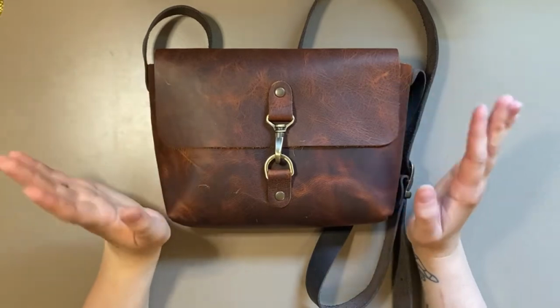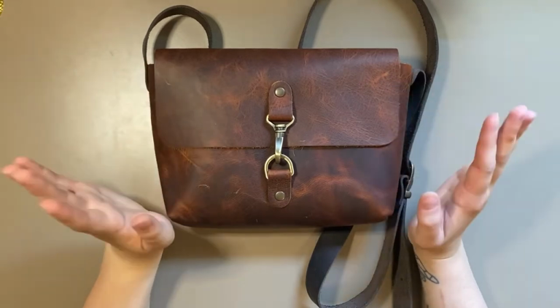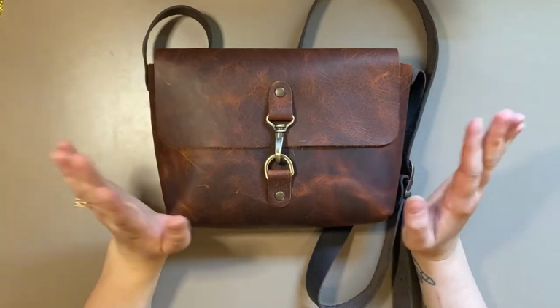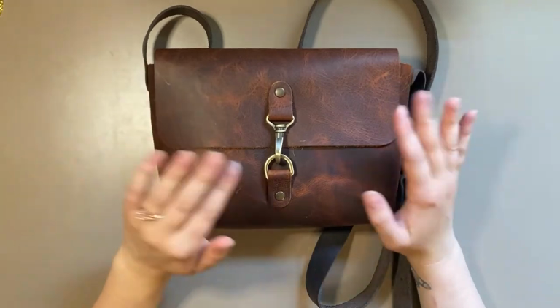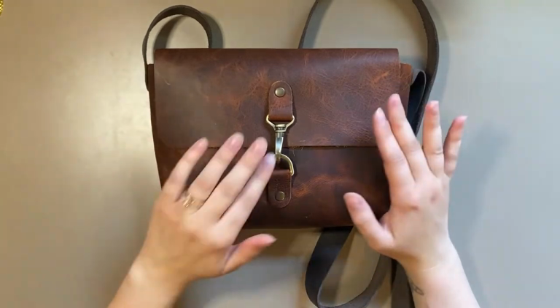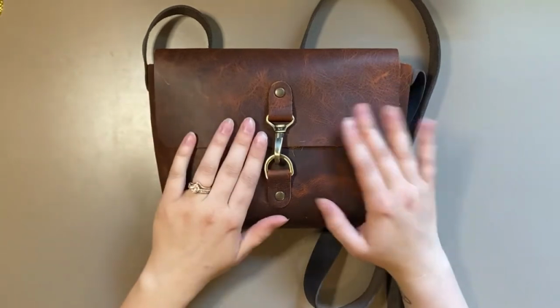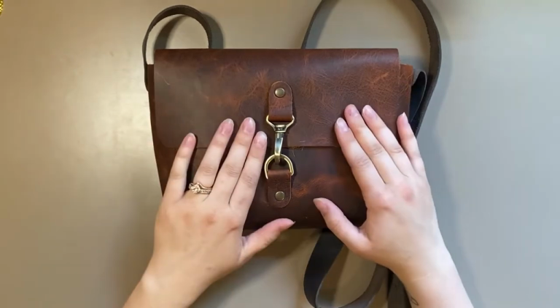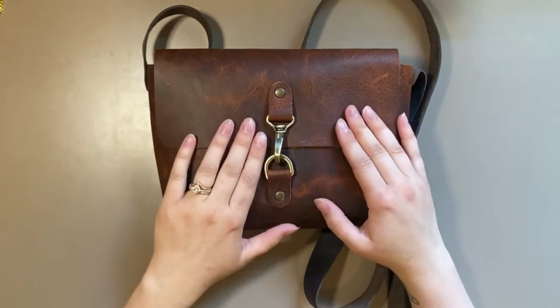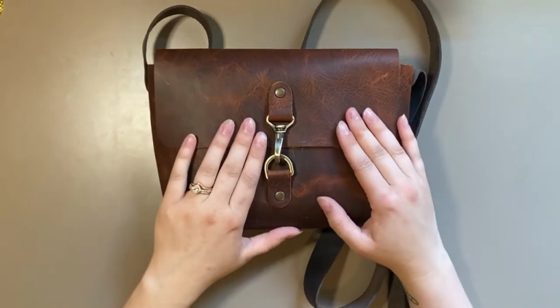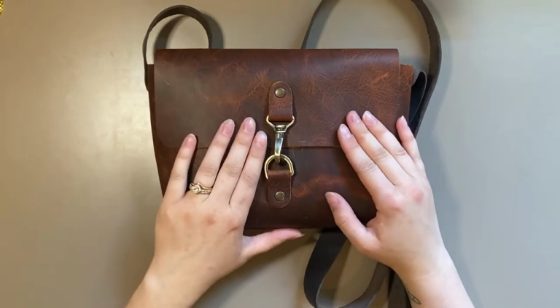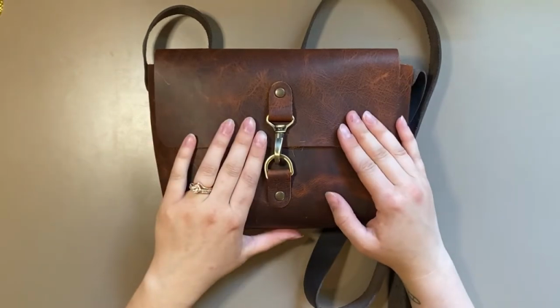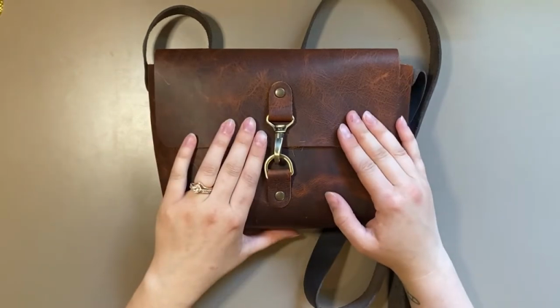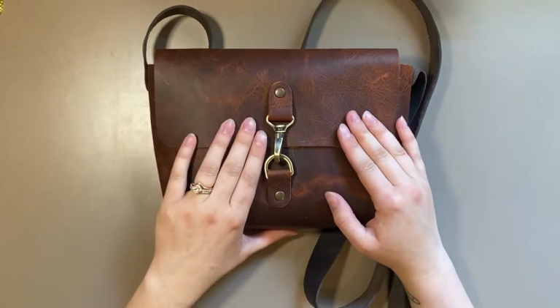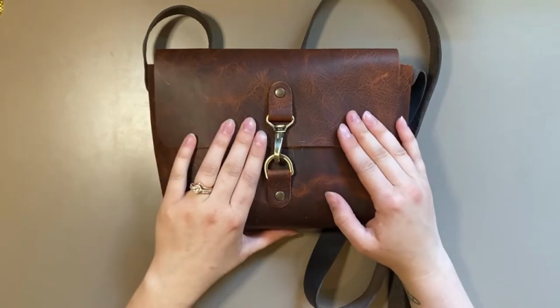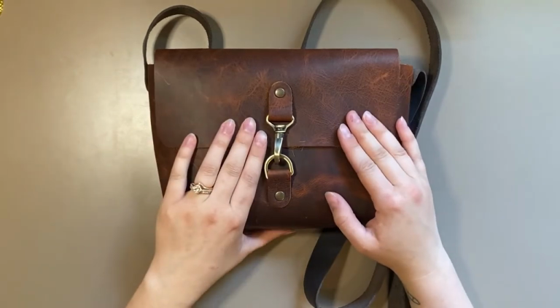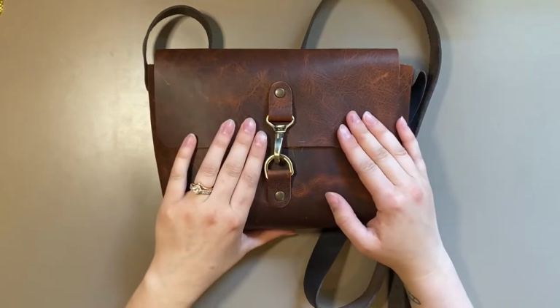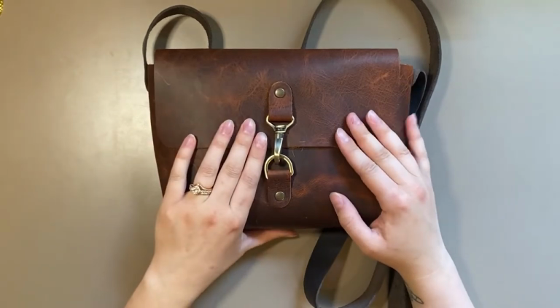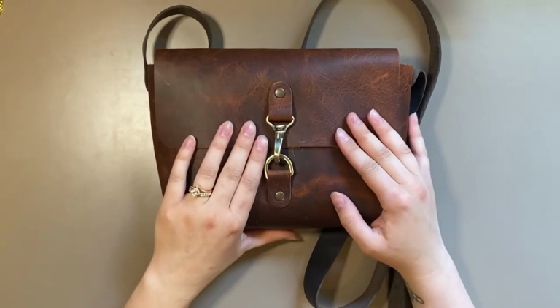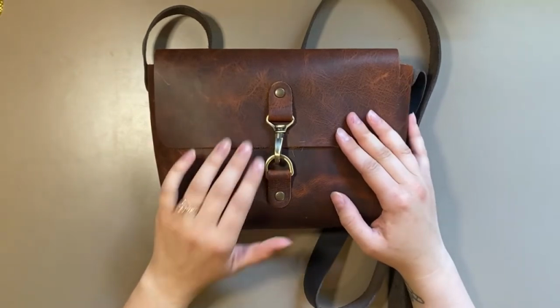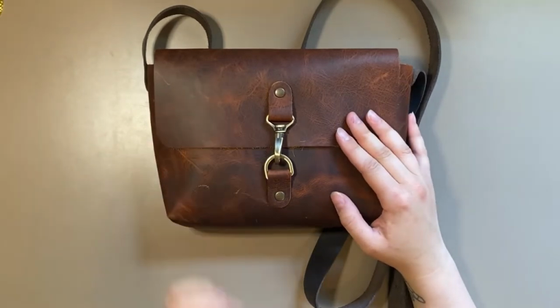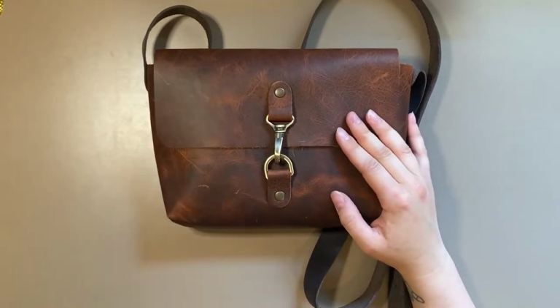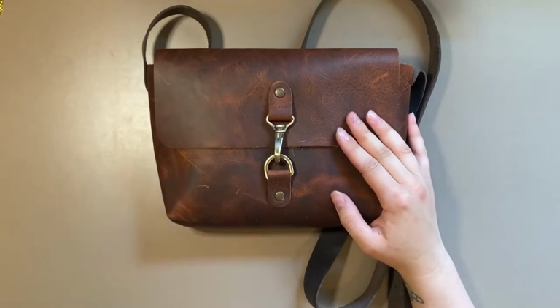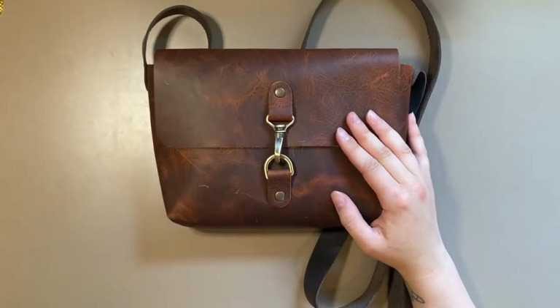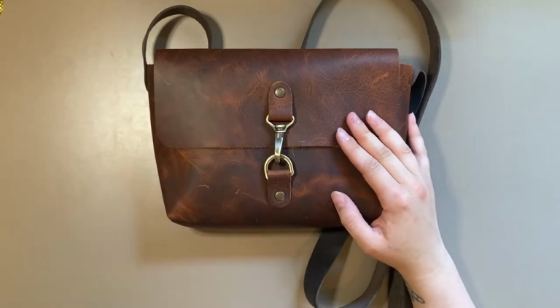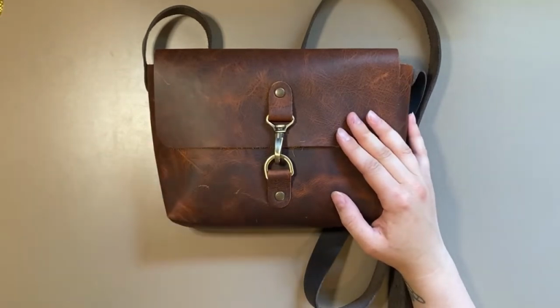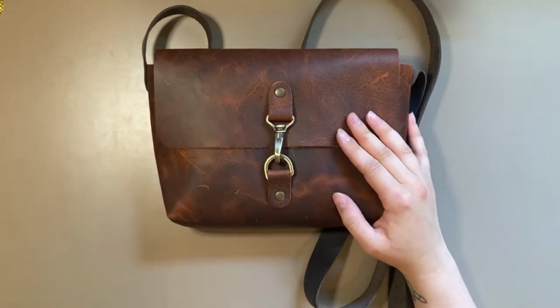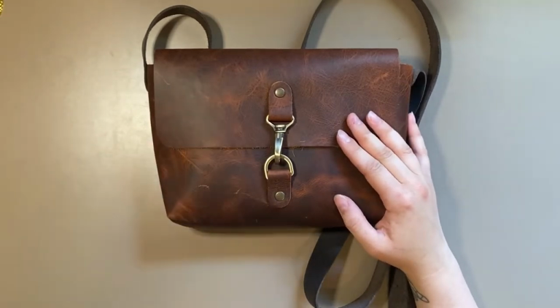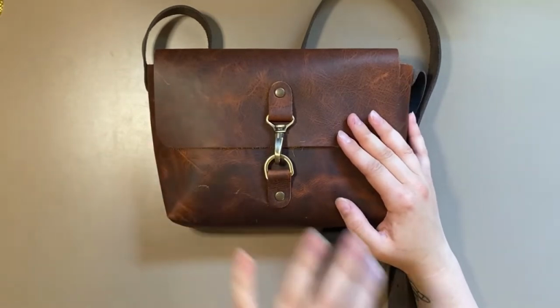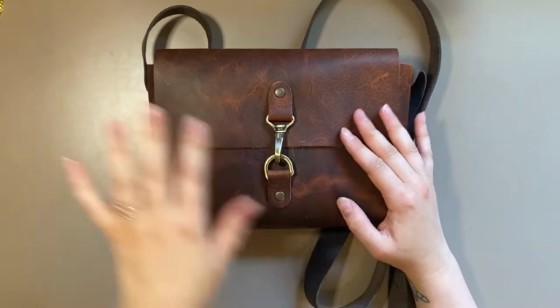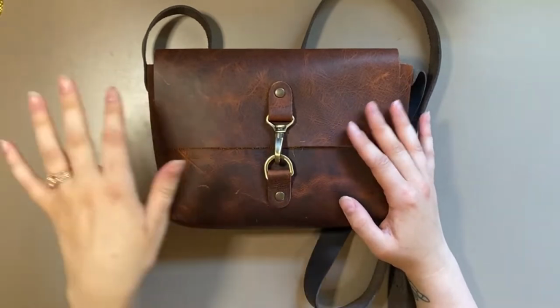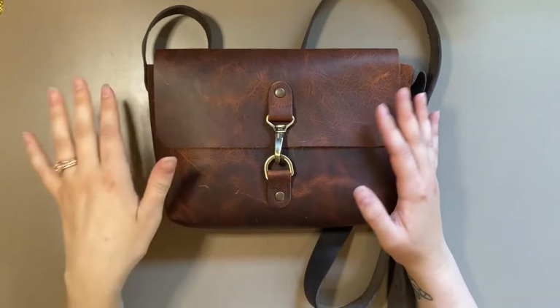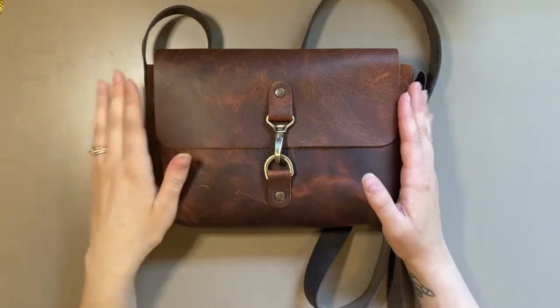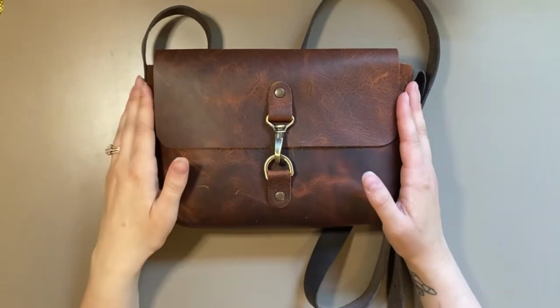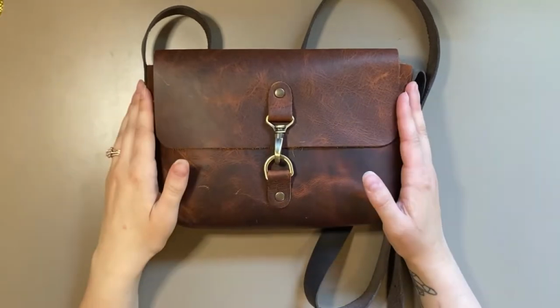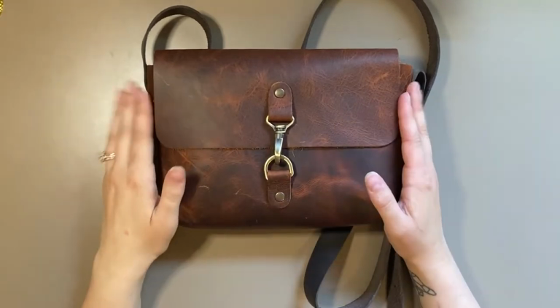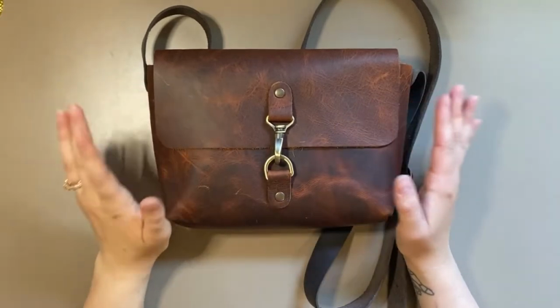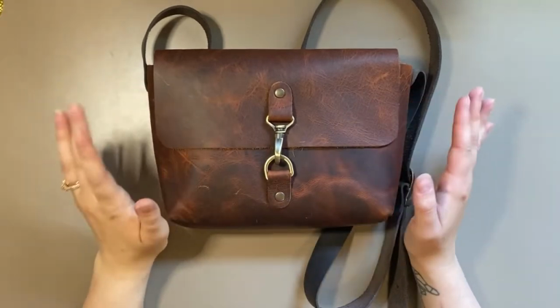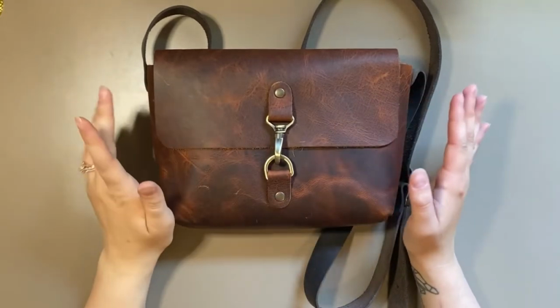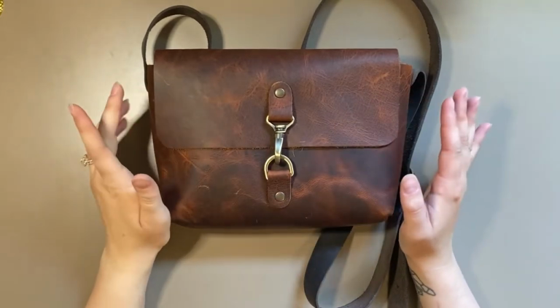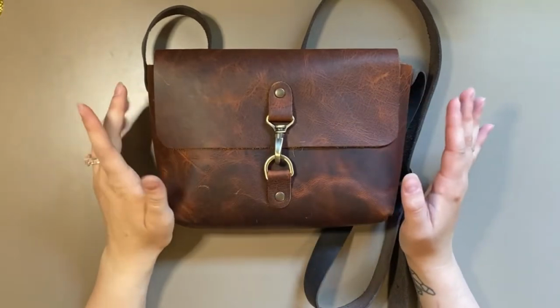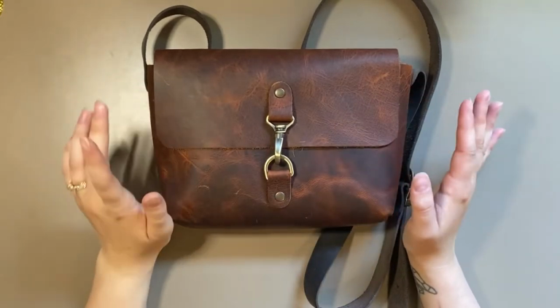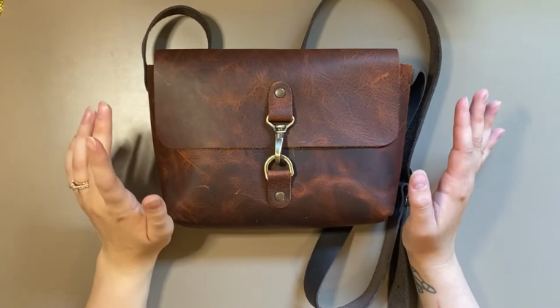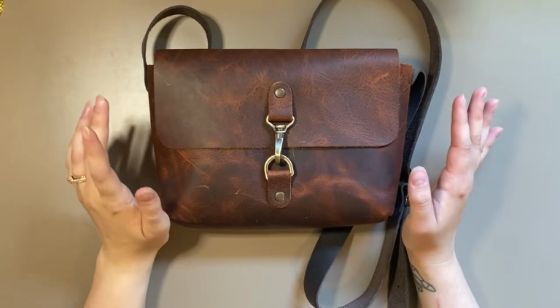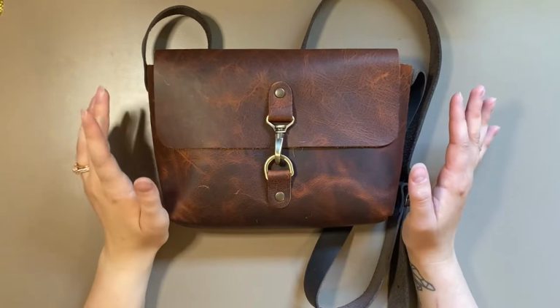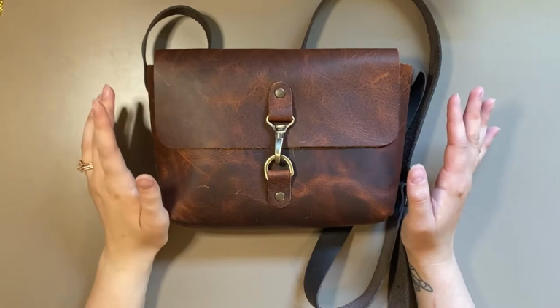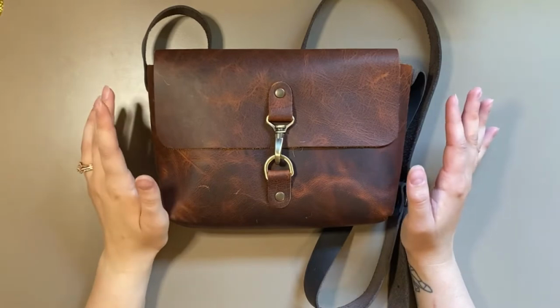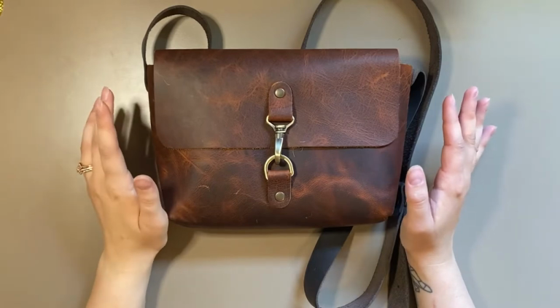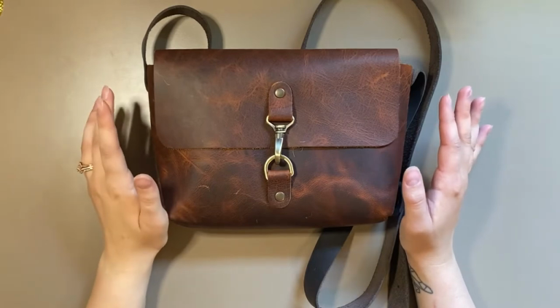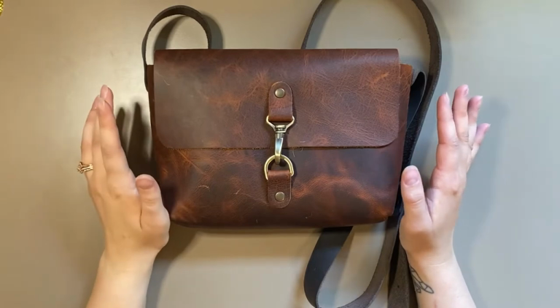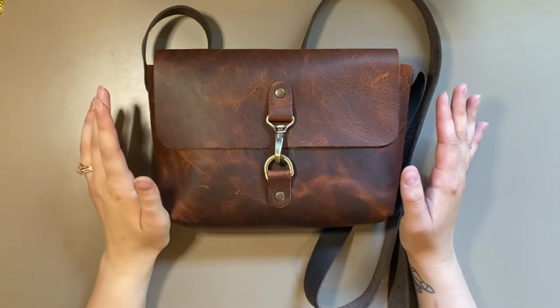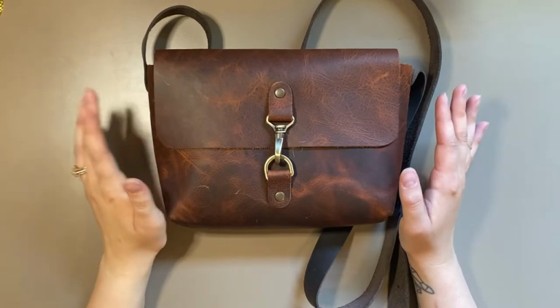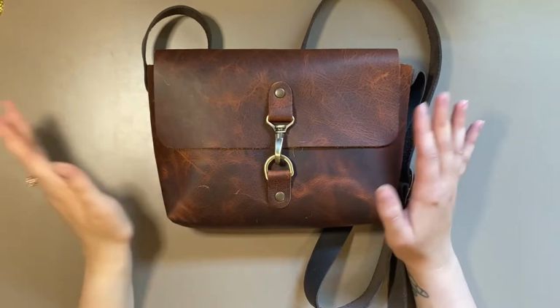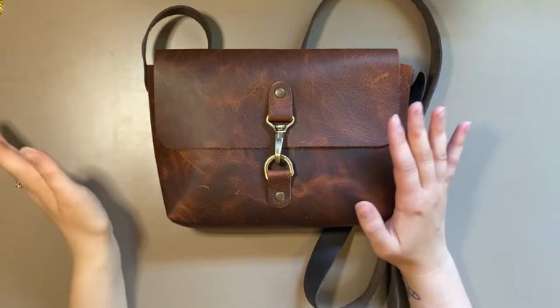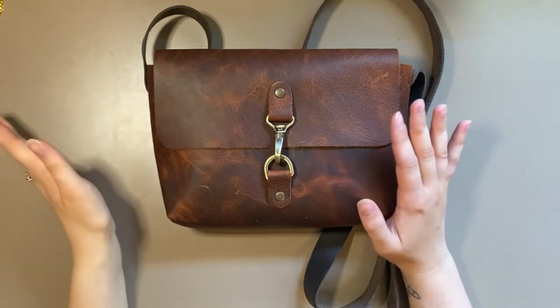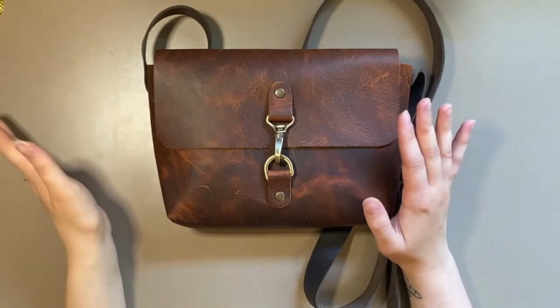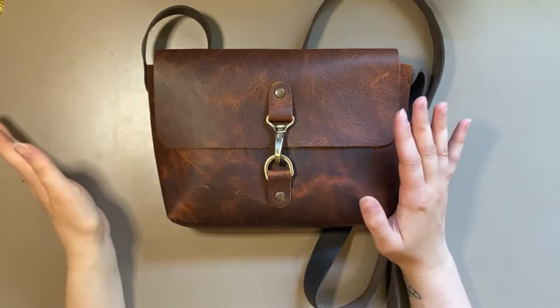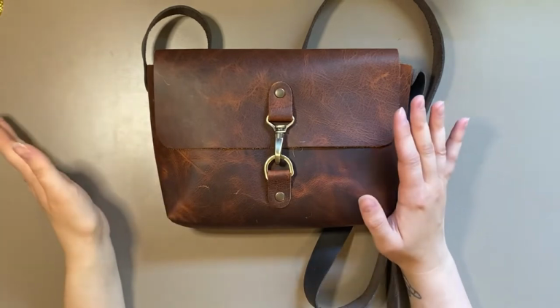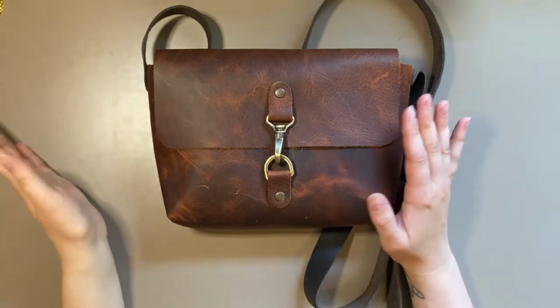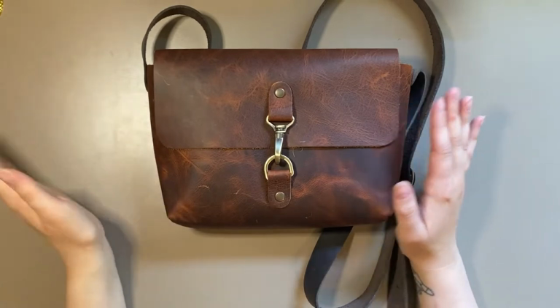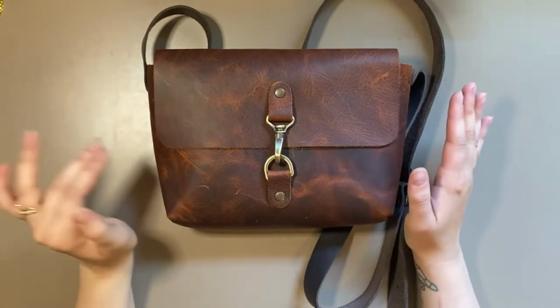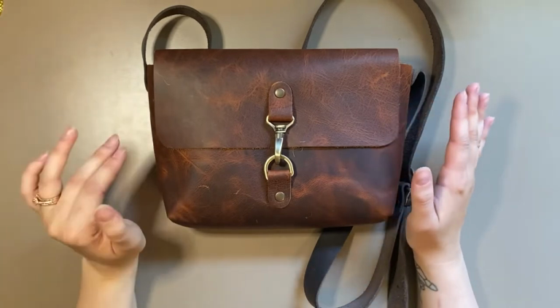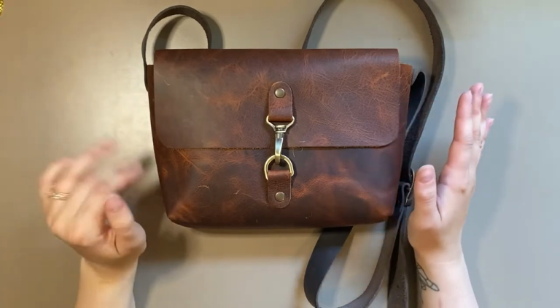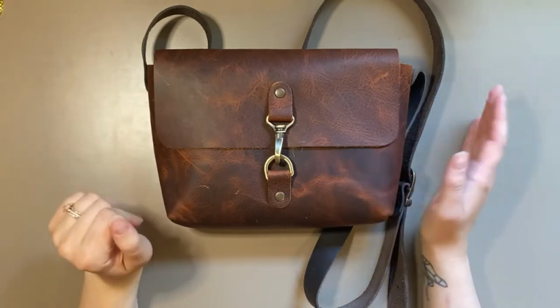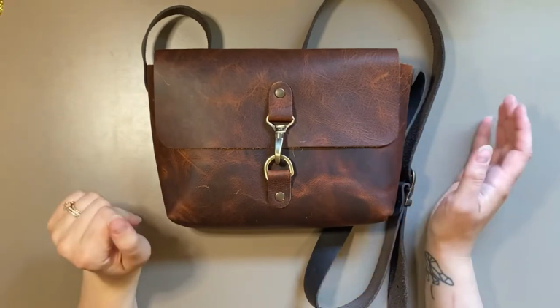Today I wanted to do a little bit of a different video. I kind of wanted to do a what's-in-my-bag video — planner edition.